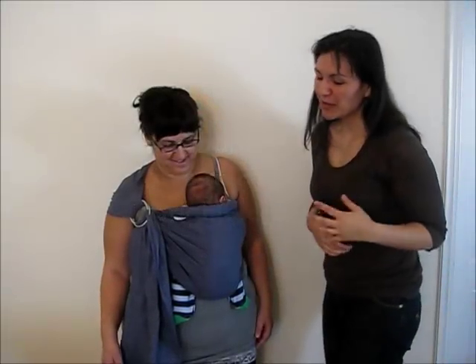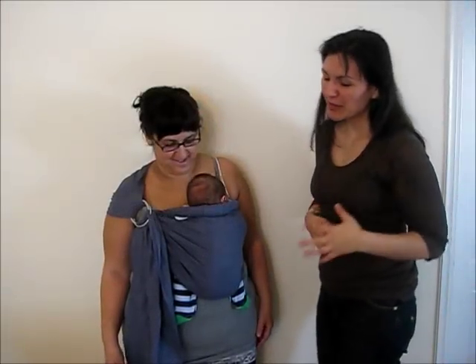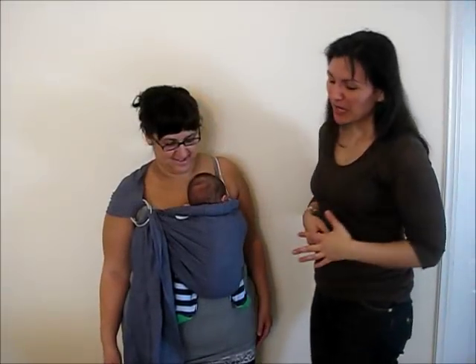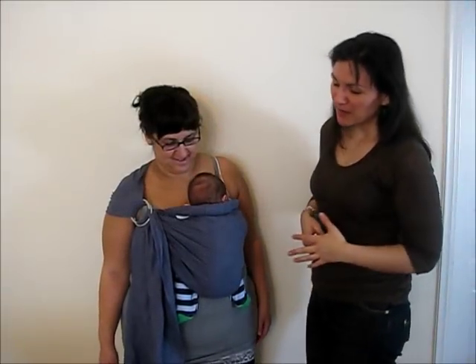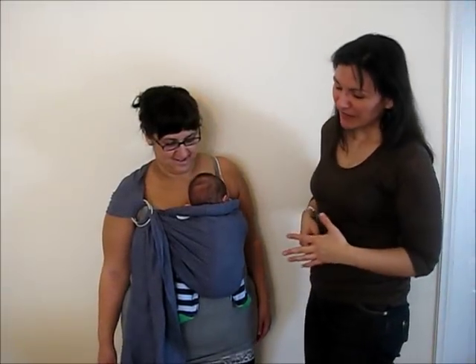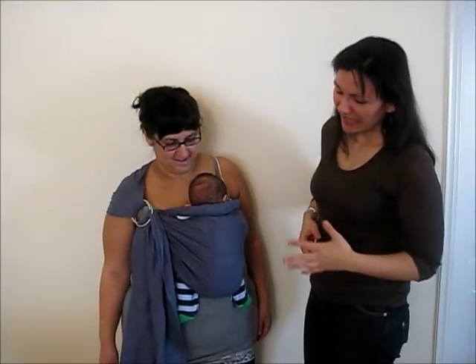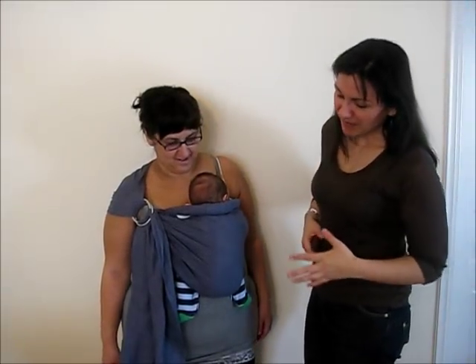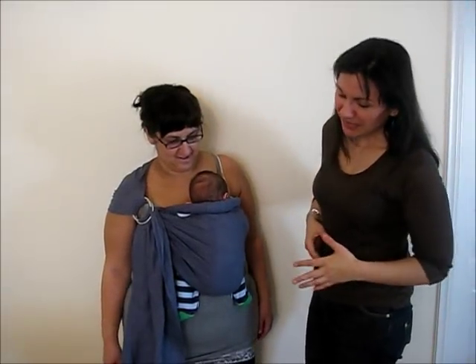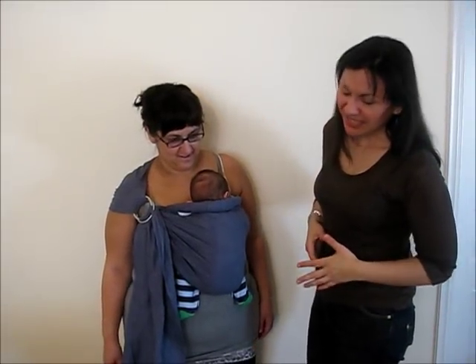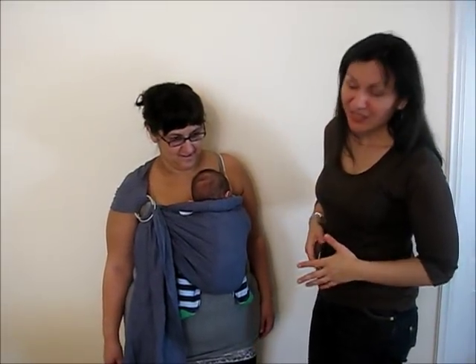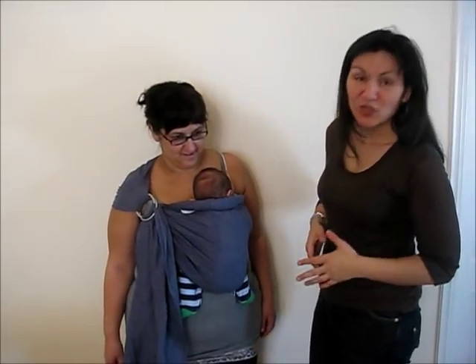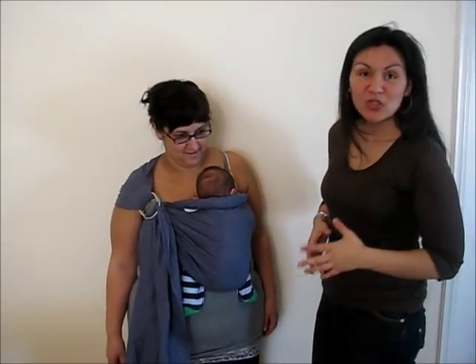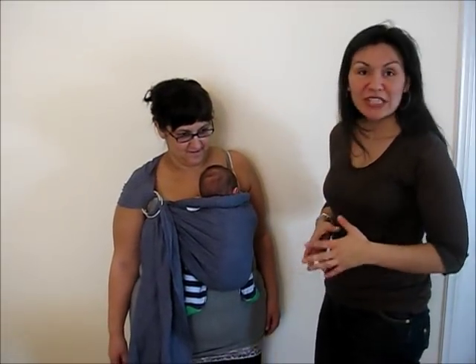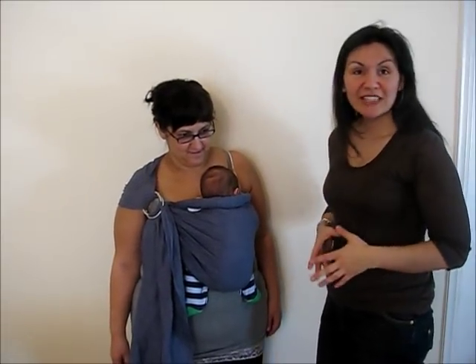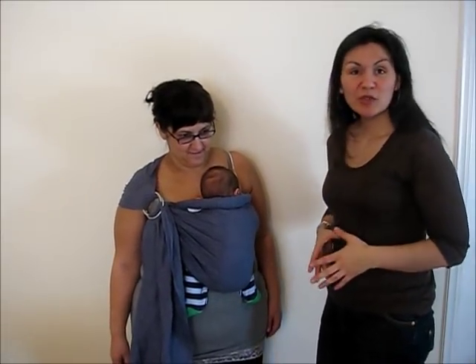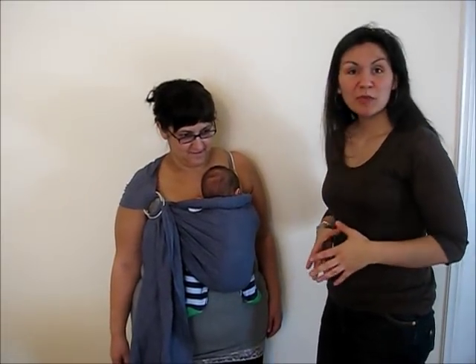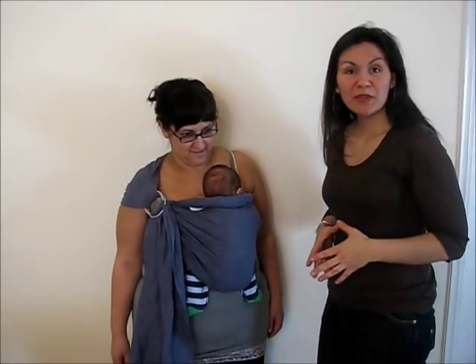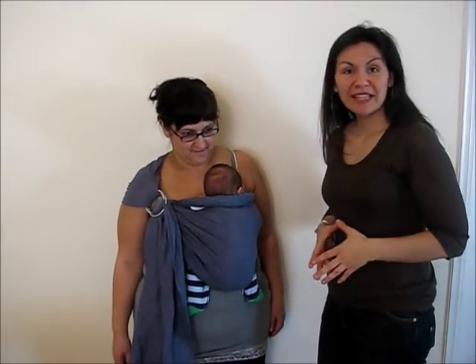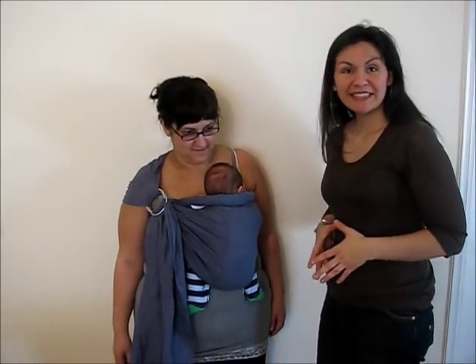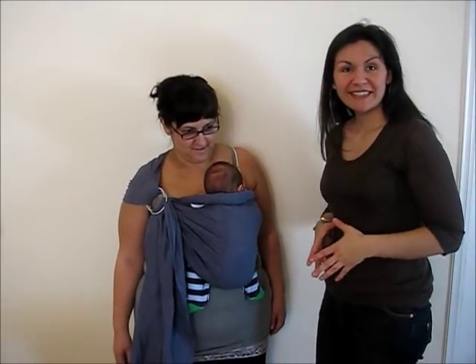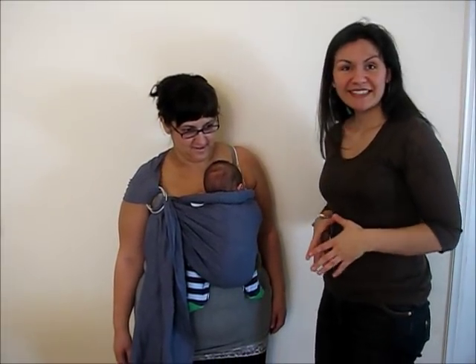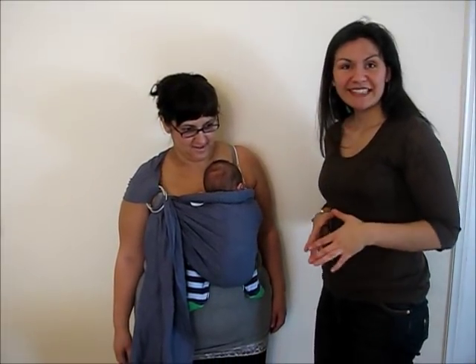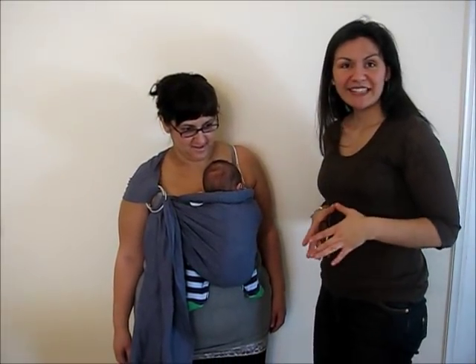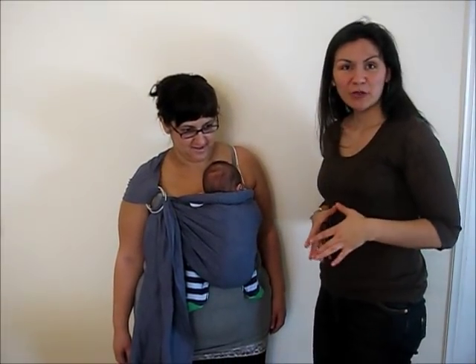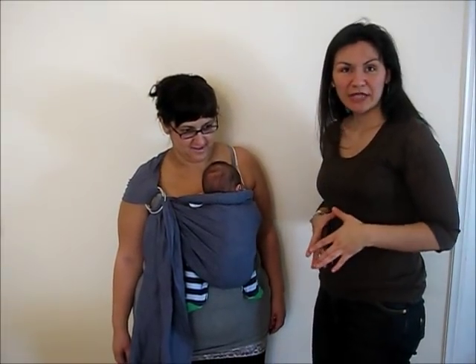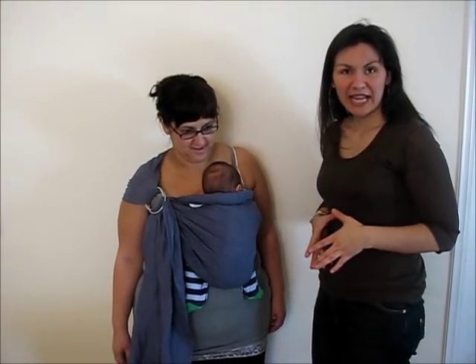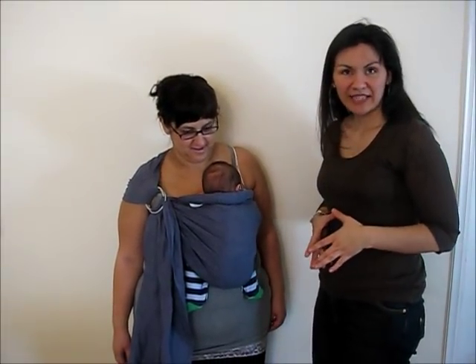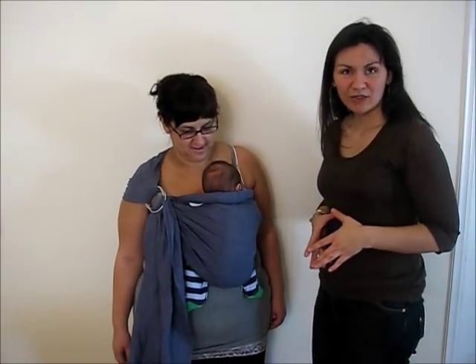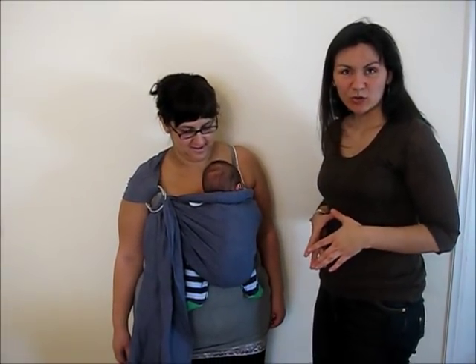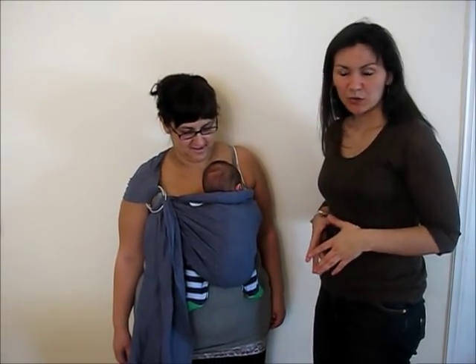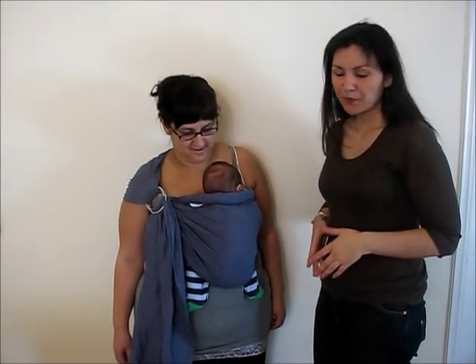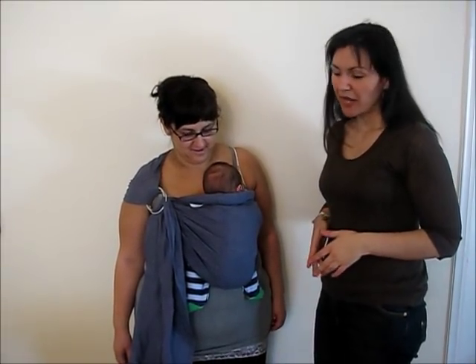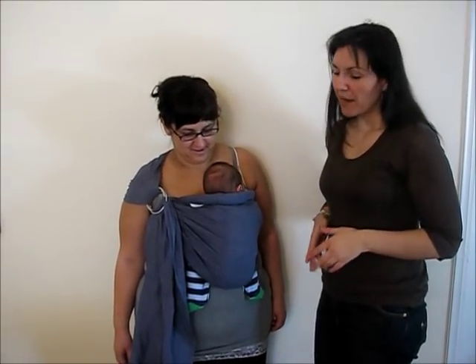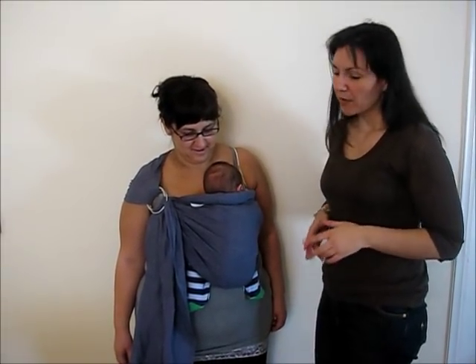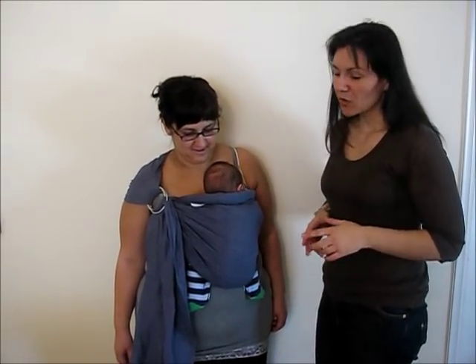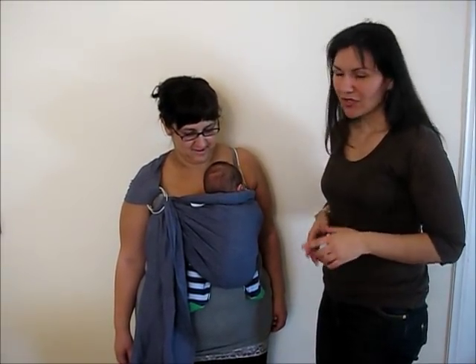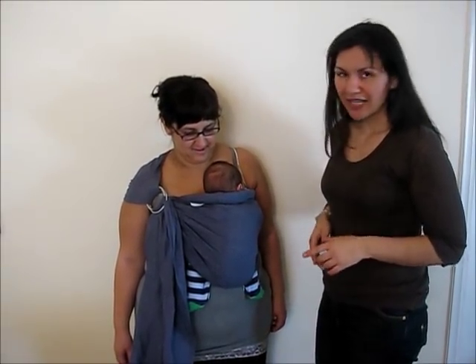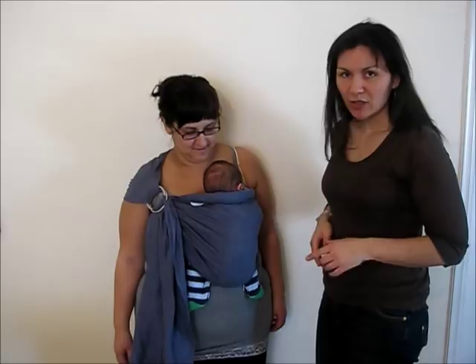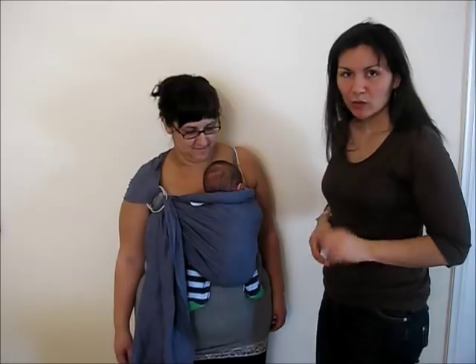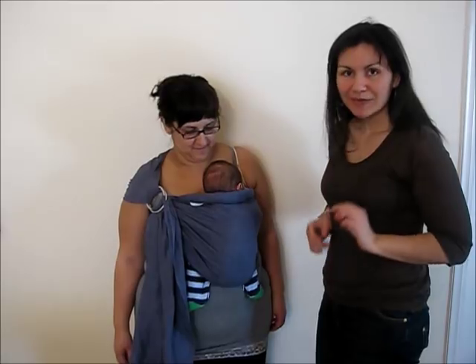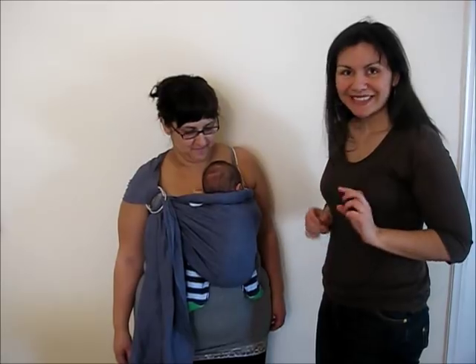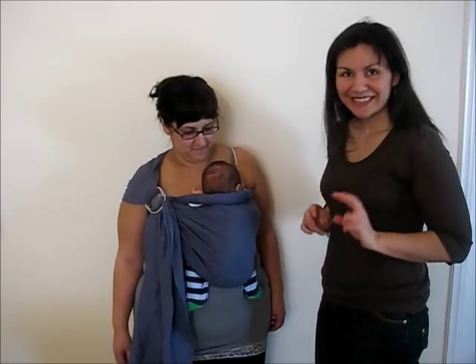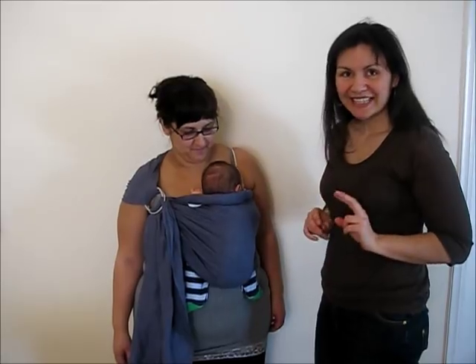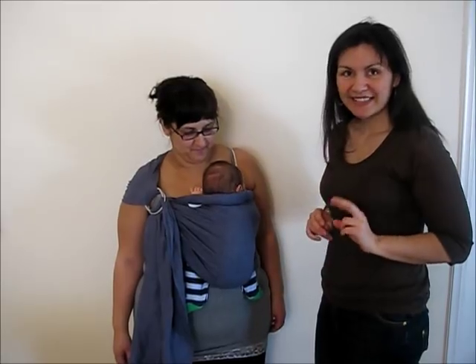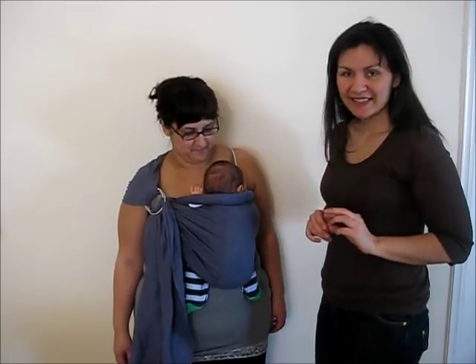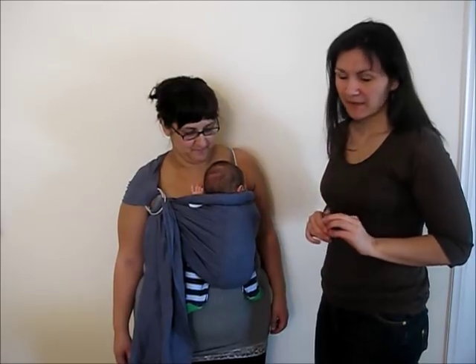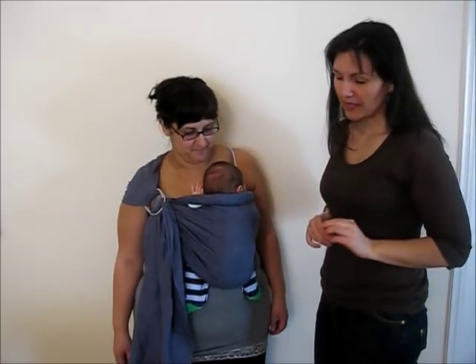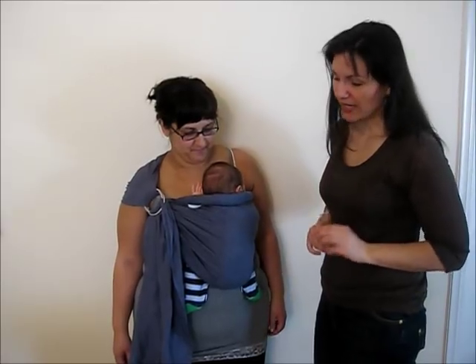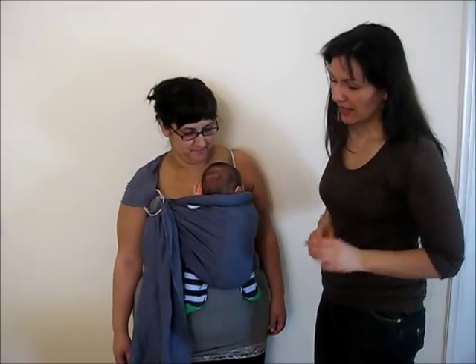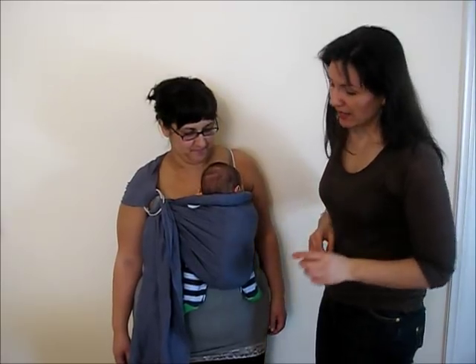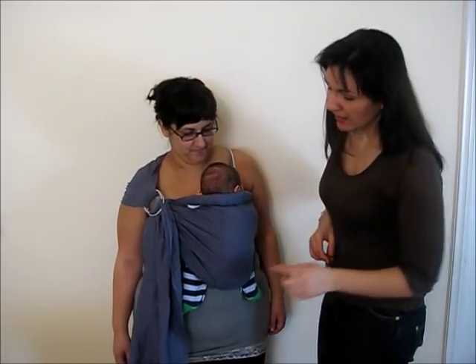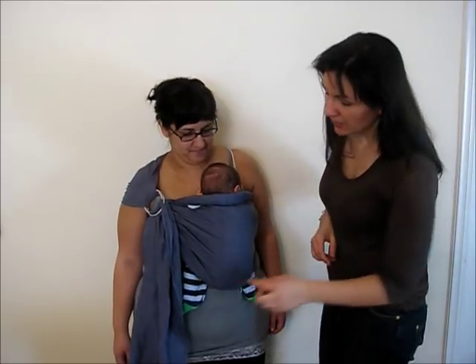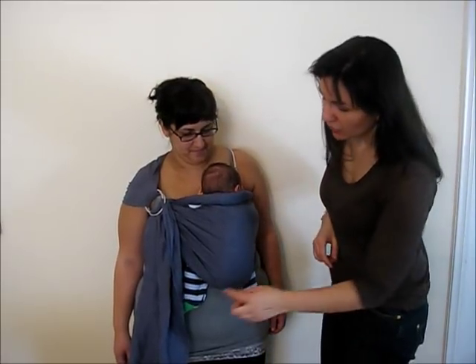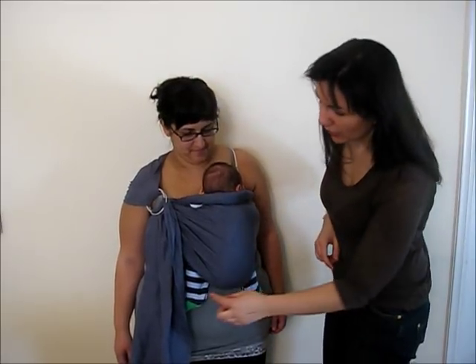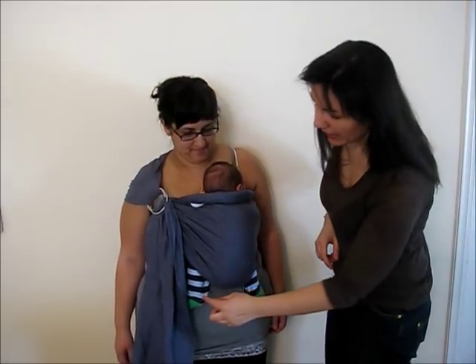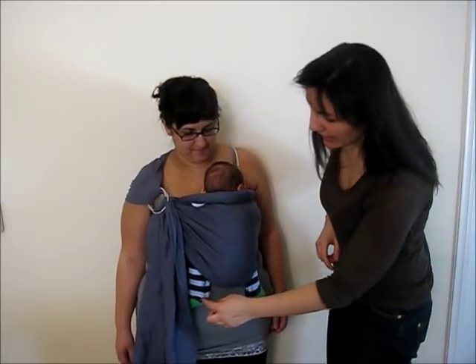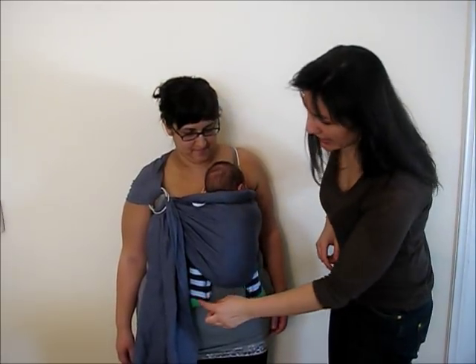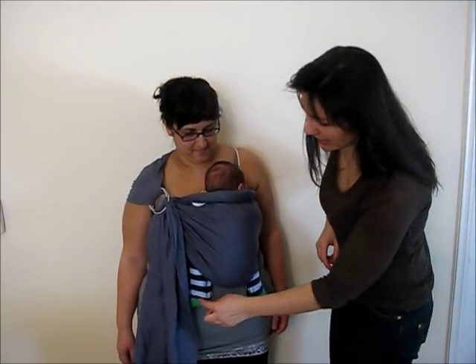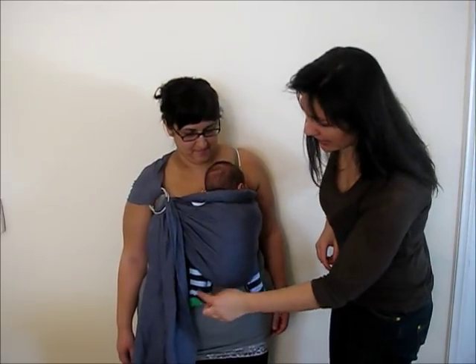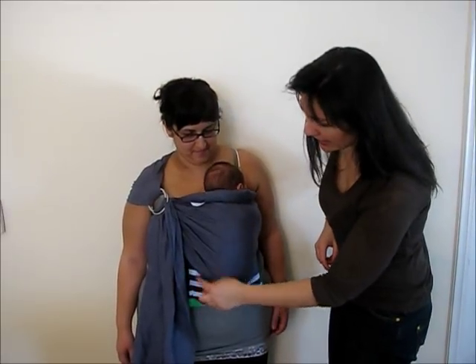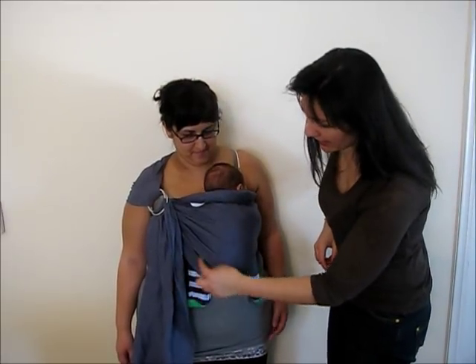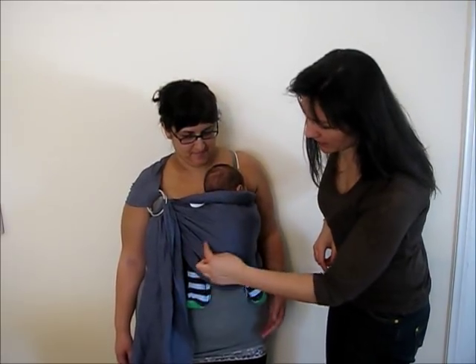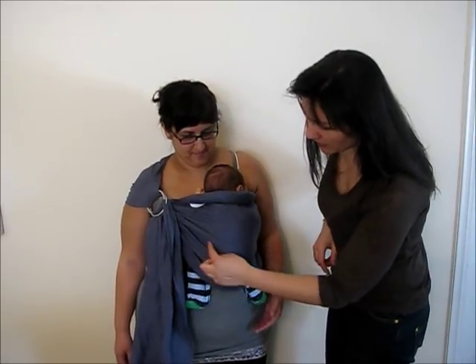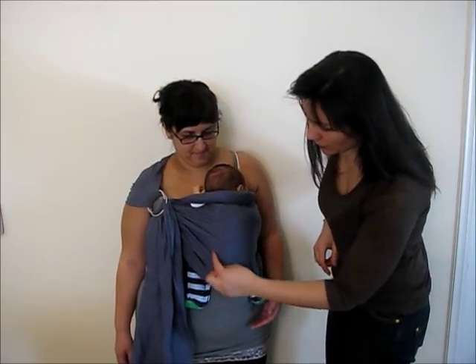This video is about proper positioning of a young baby in a ring sling. There are three points to check.